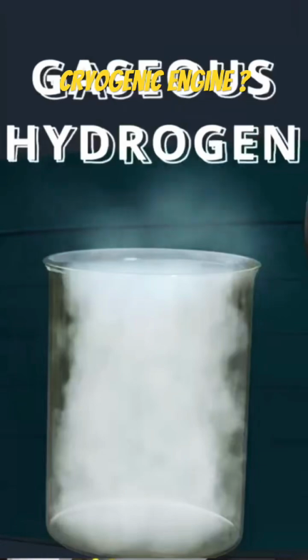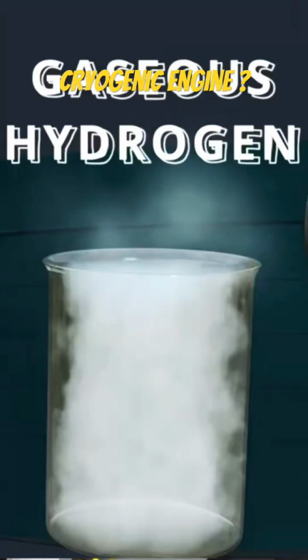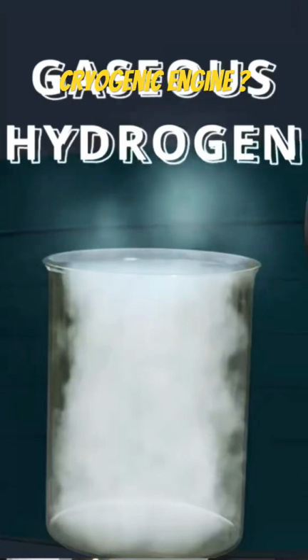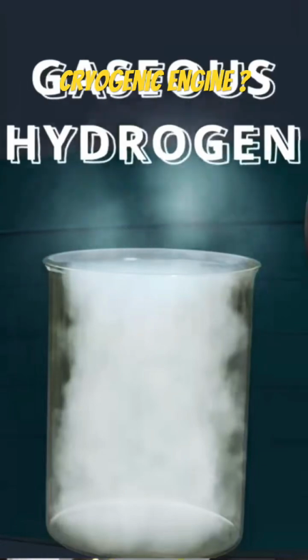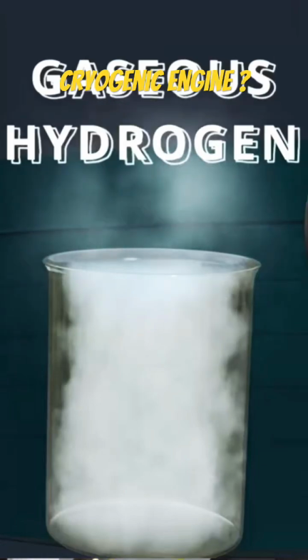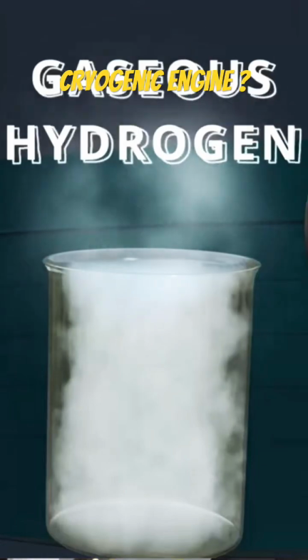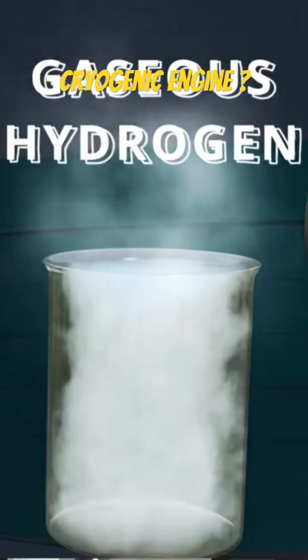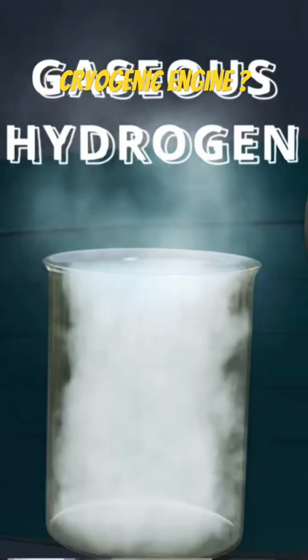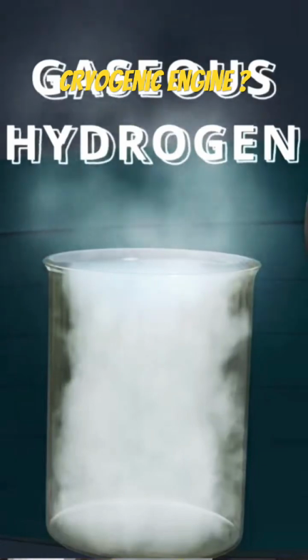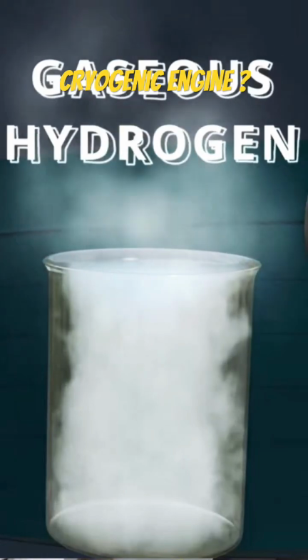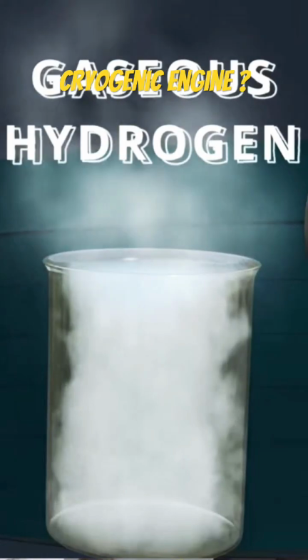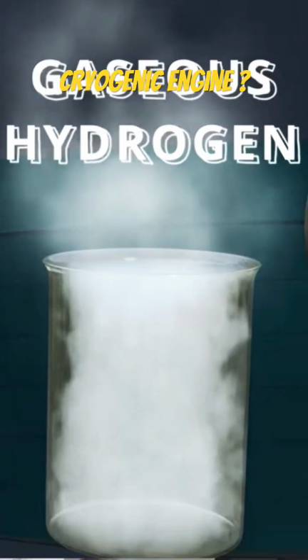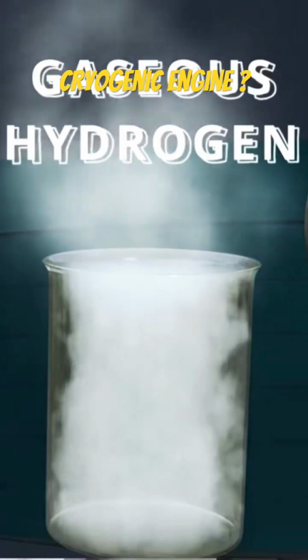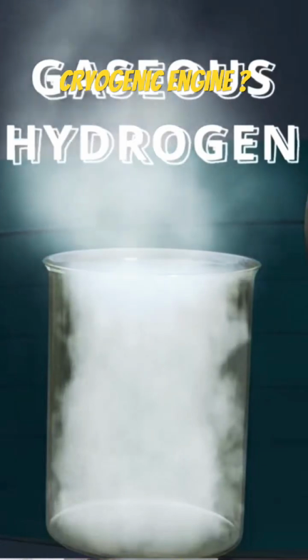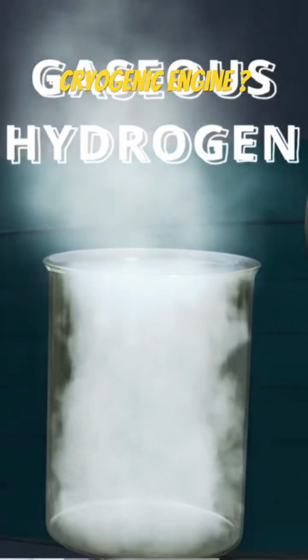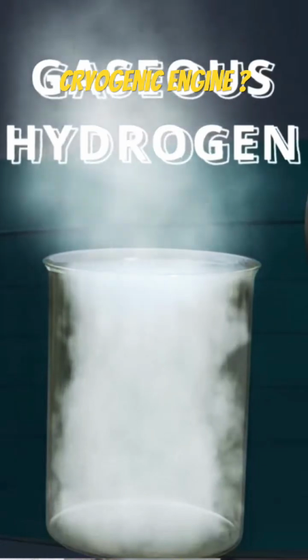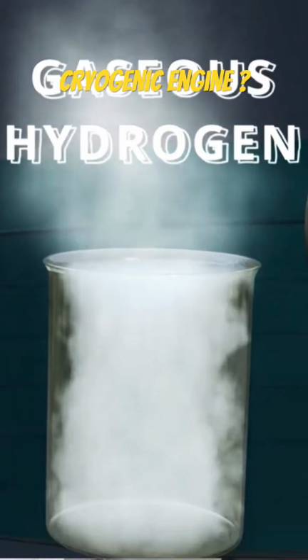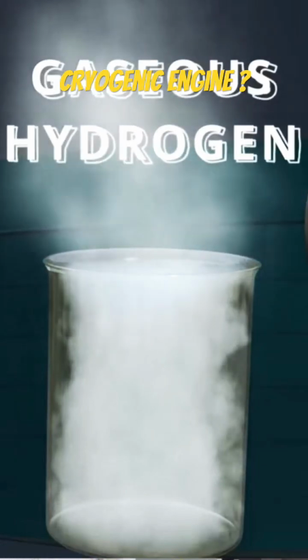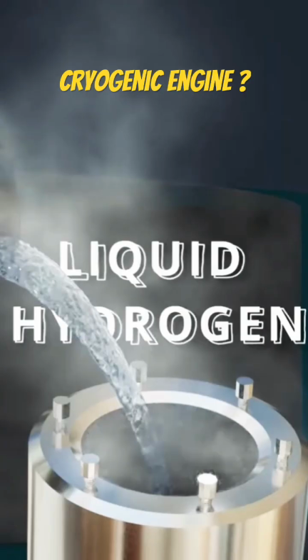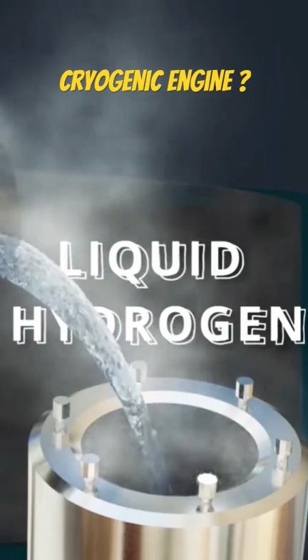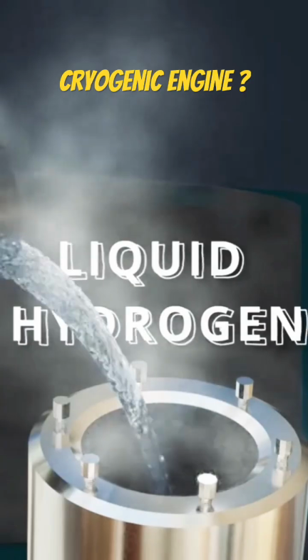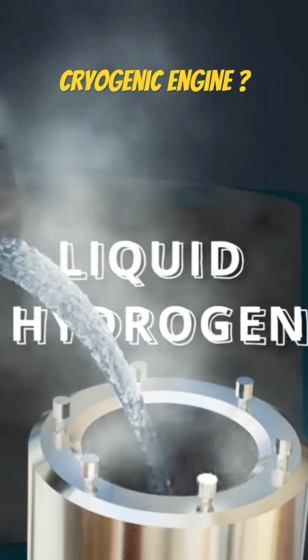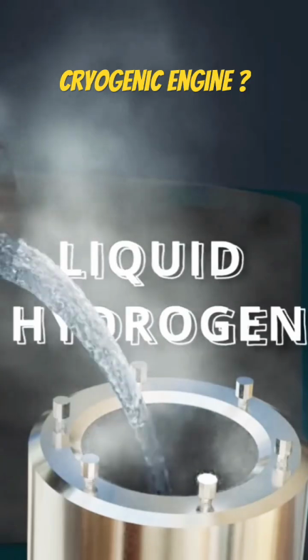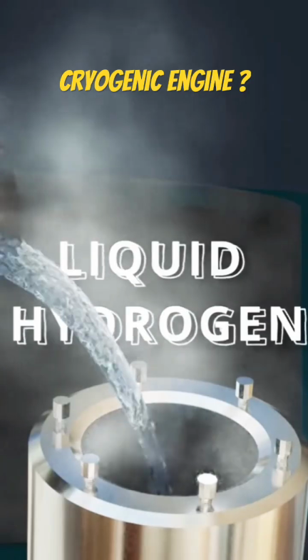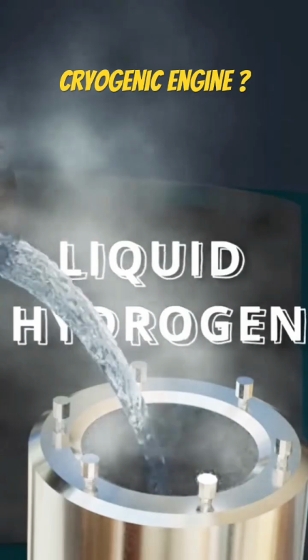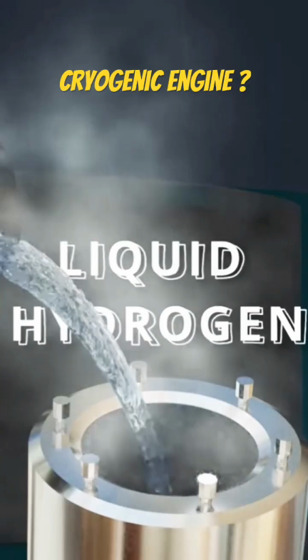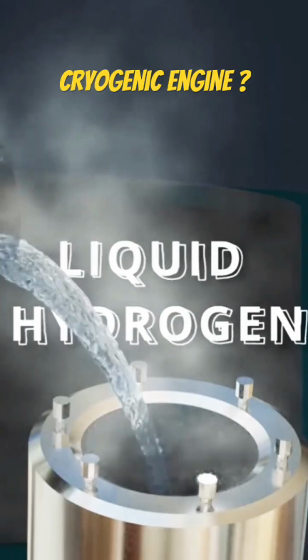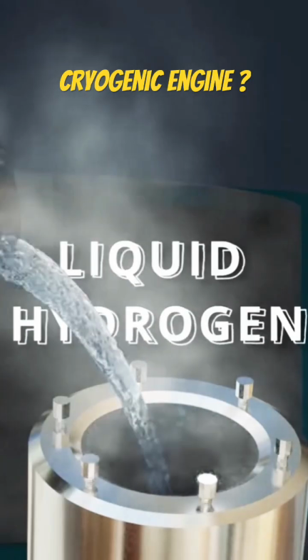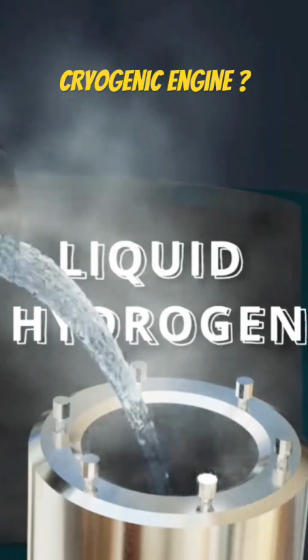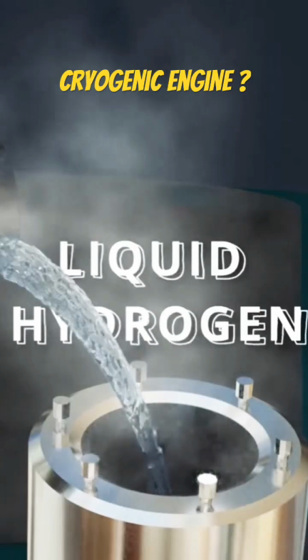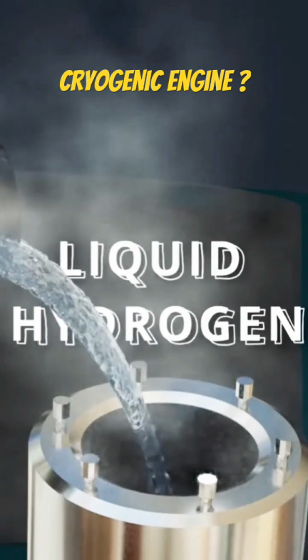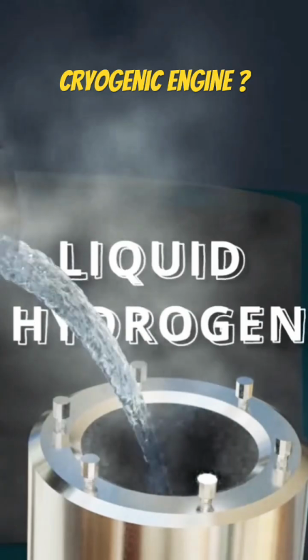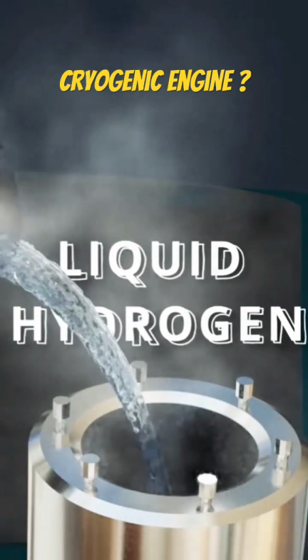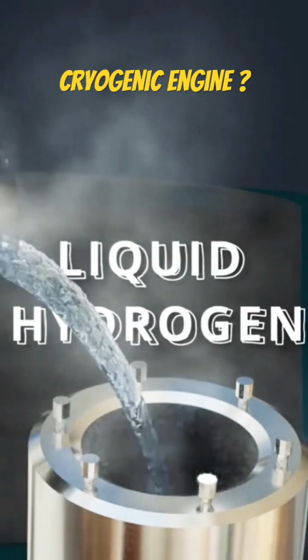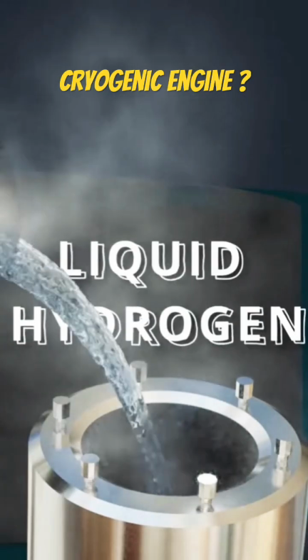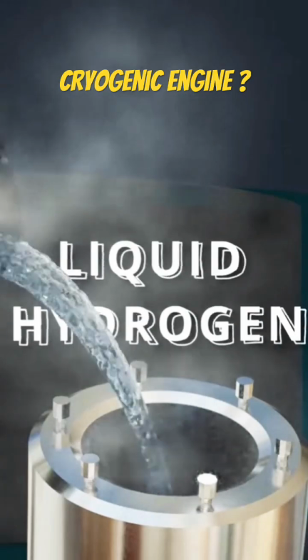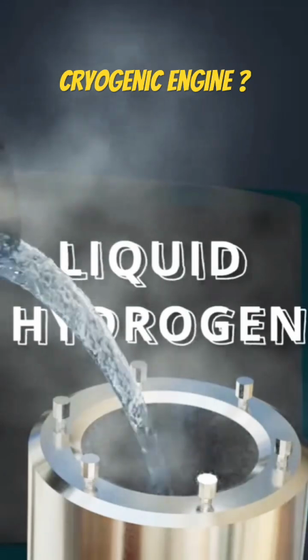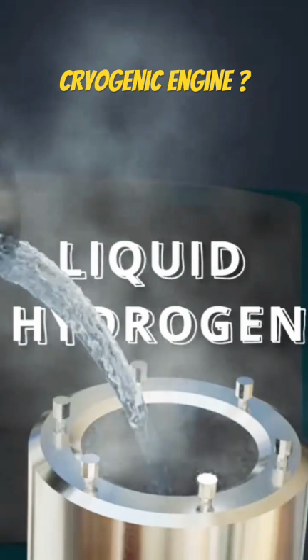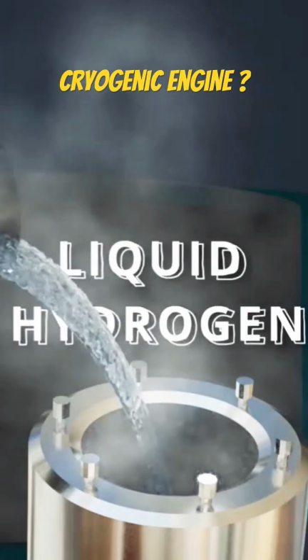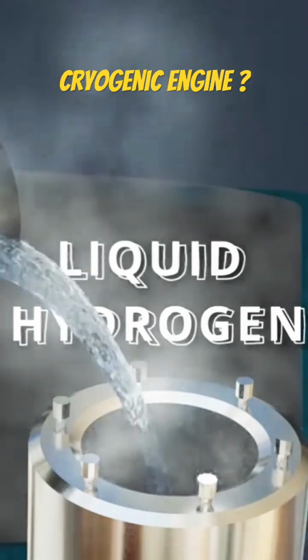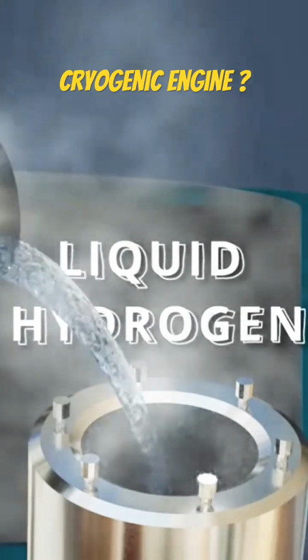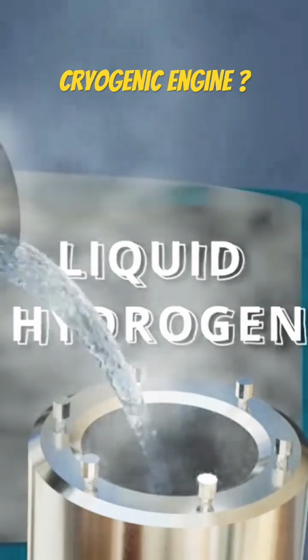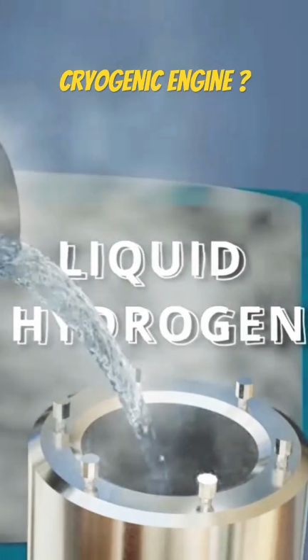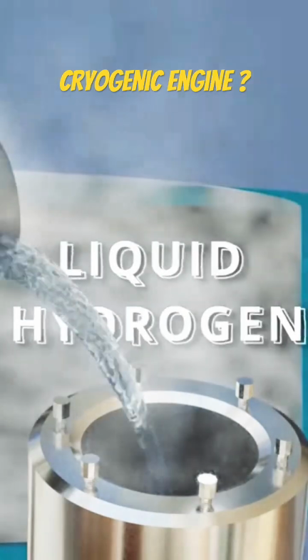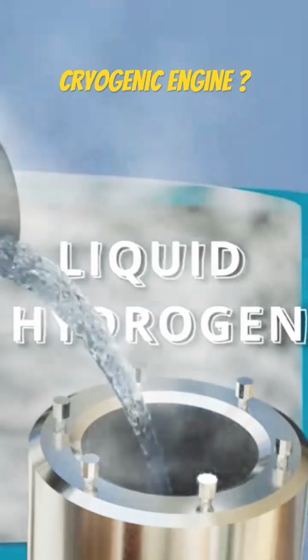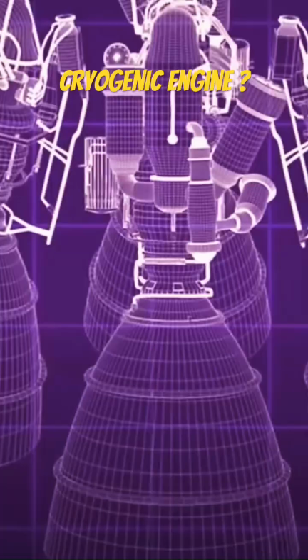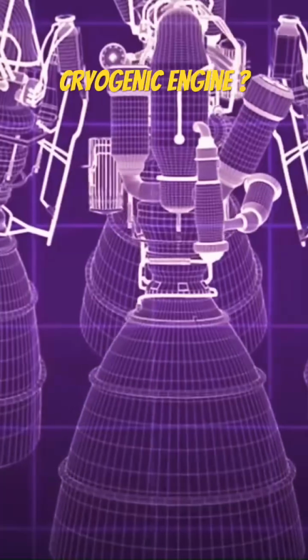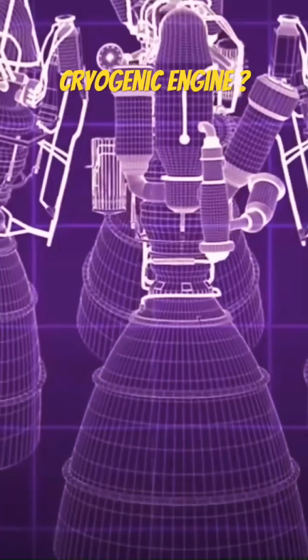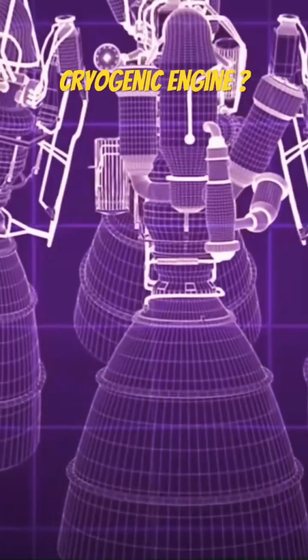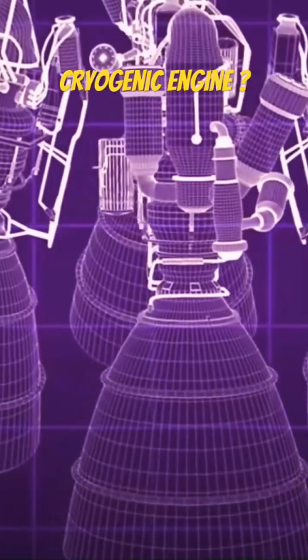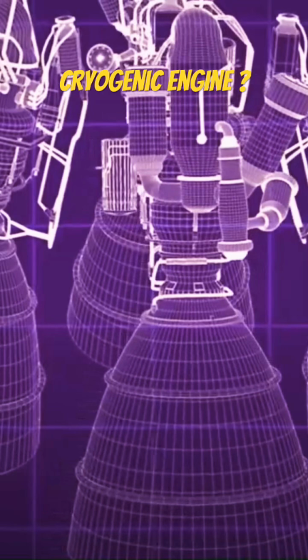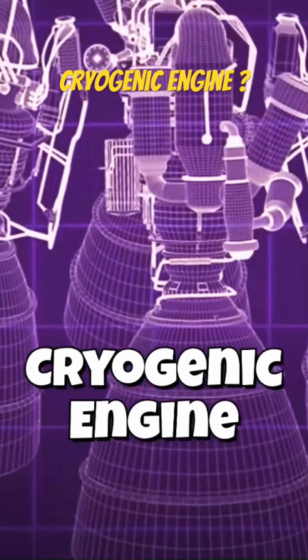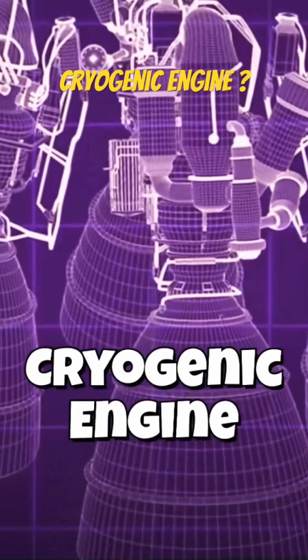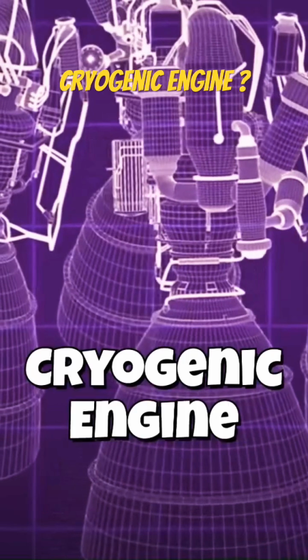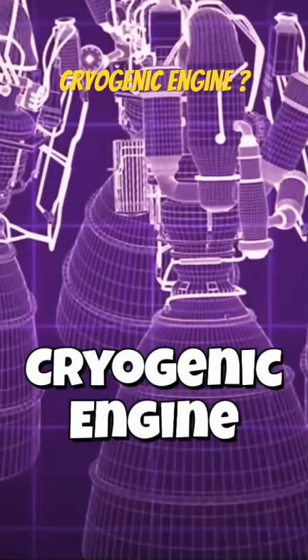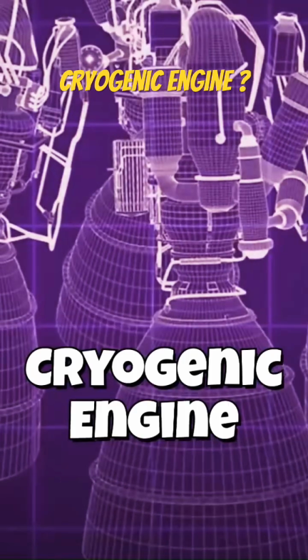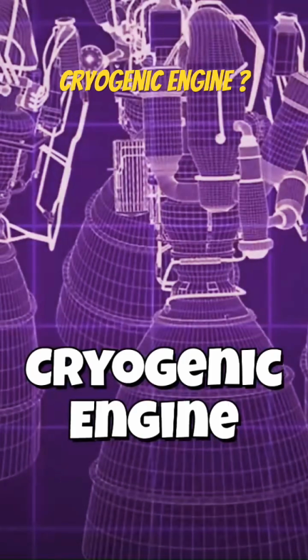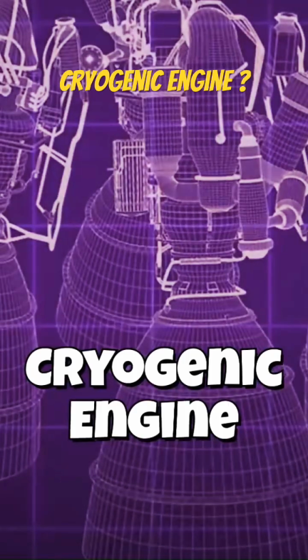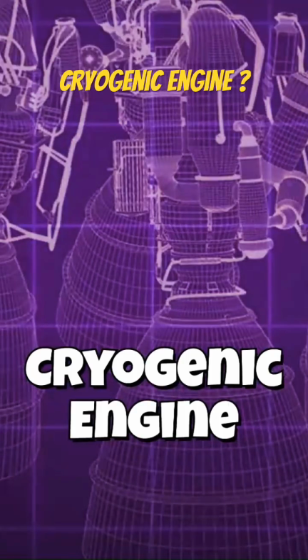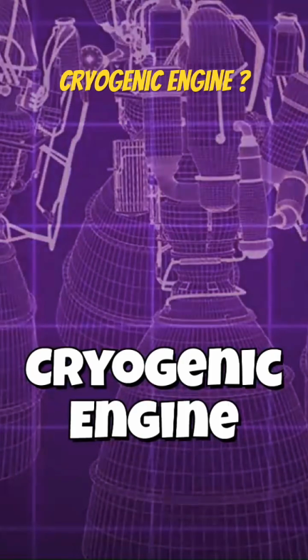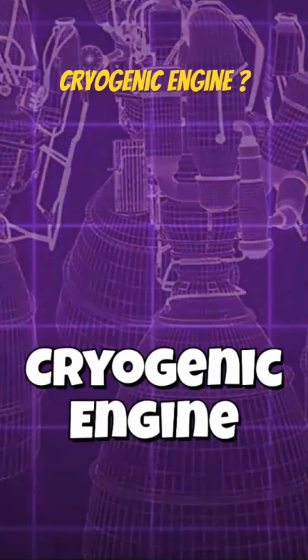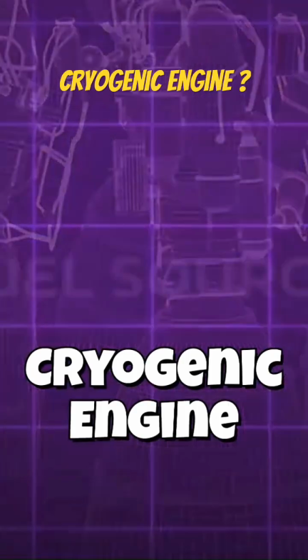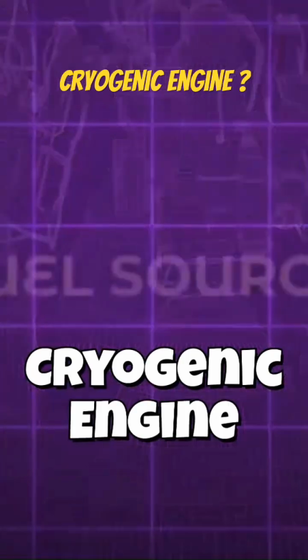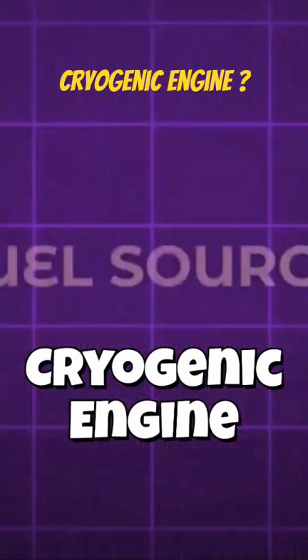Did you know some rockets run on fuel so cold it could freeze your breath instantly? Welcome to the world of cryogenic engines.